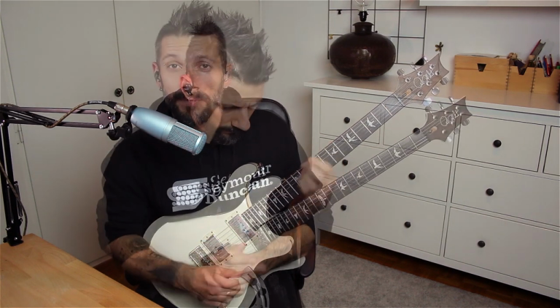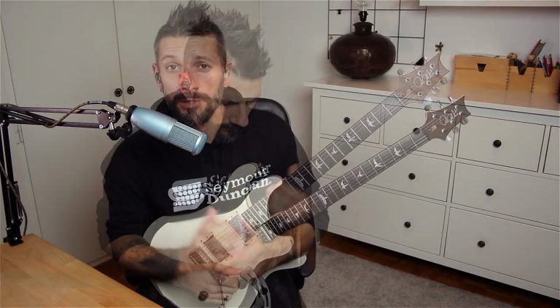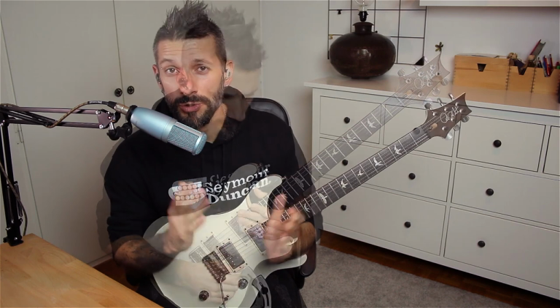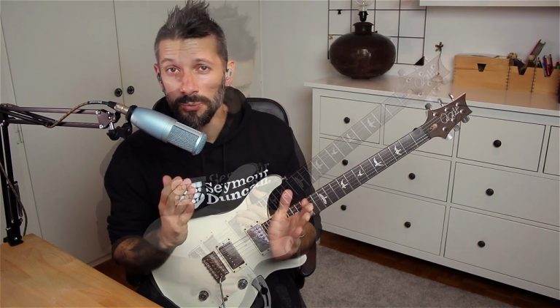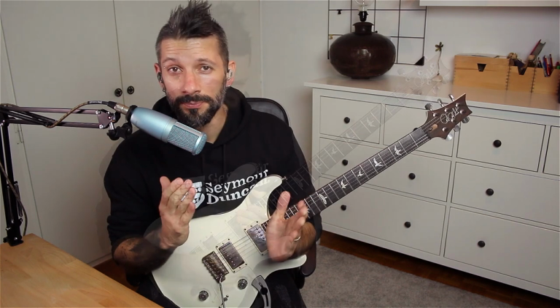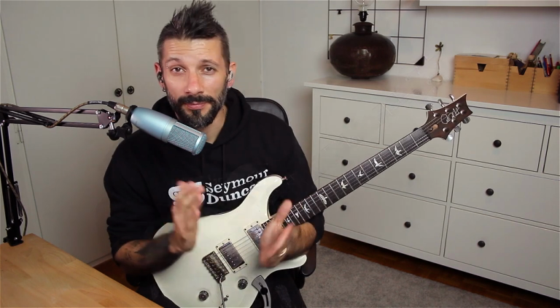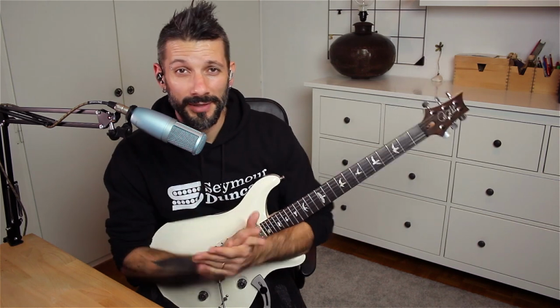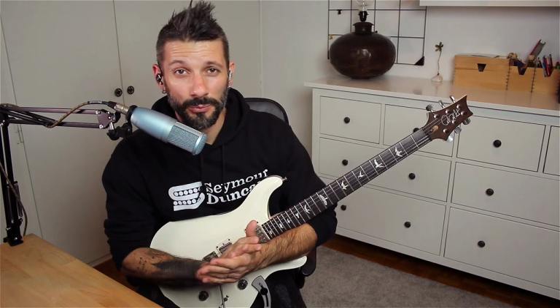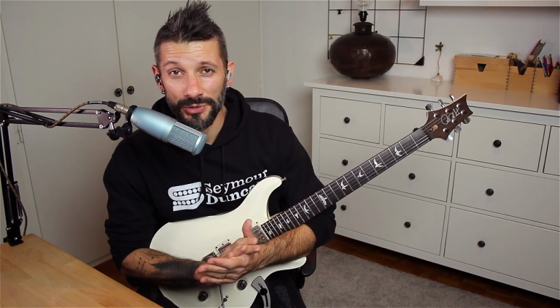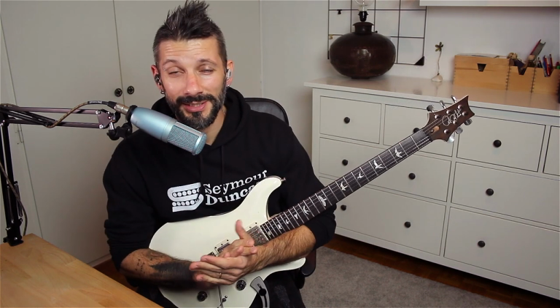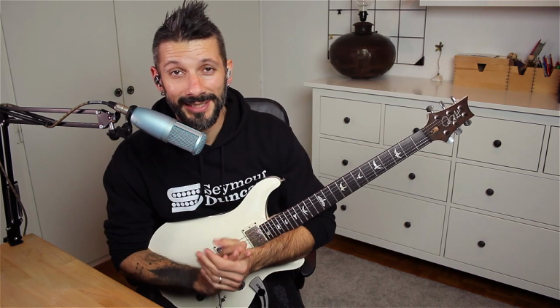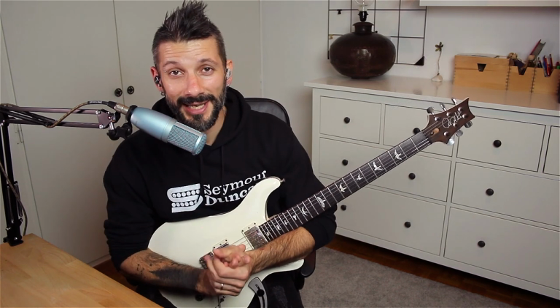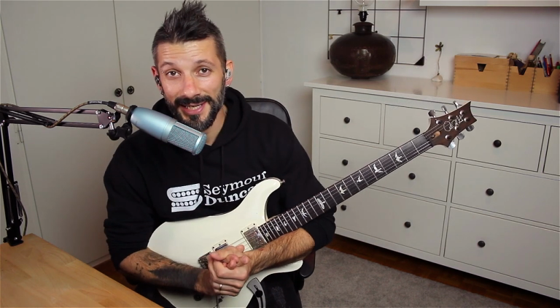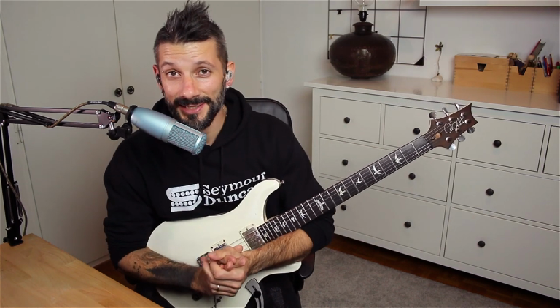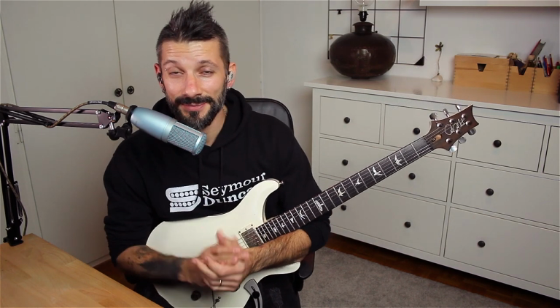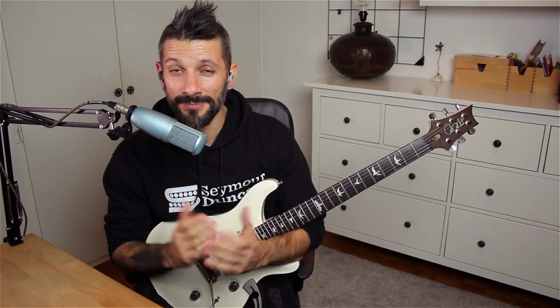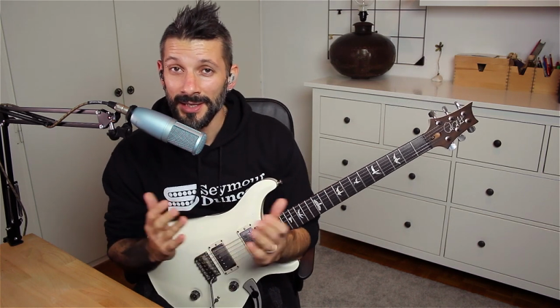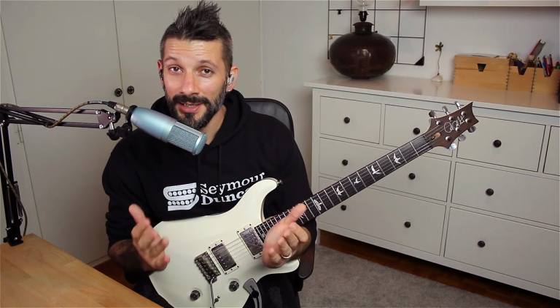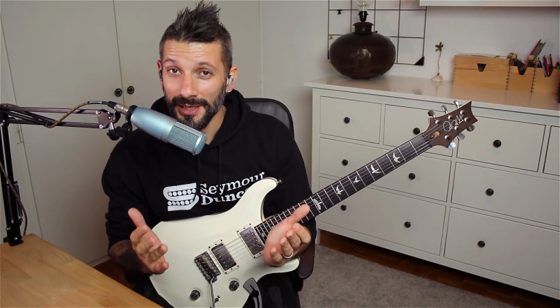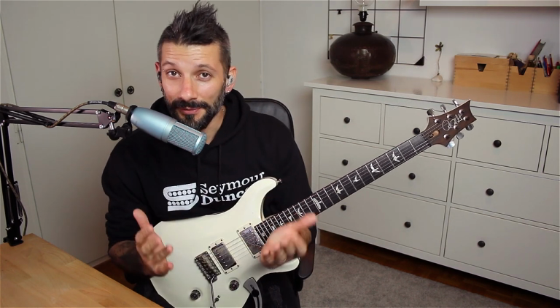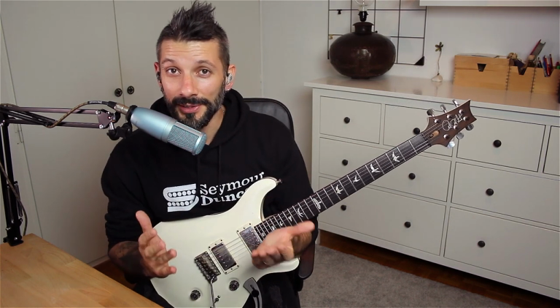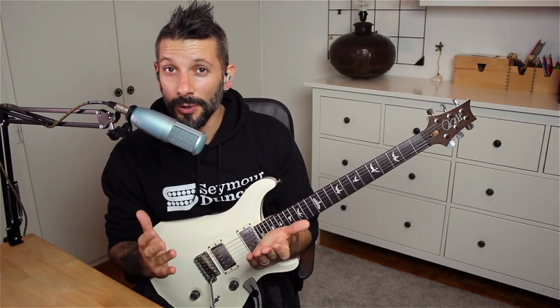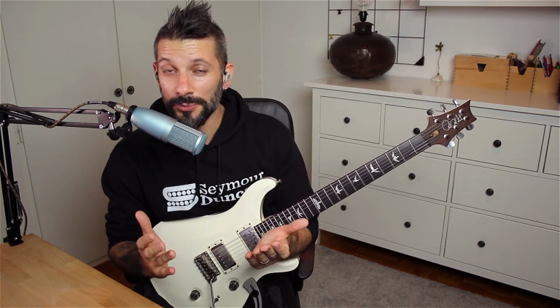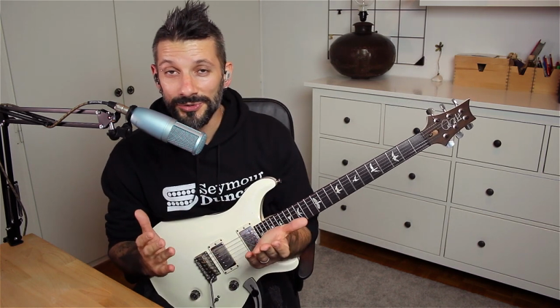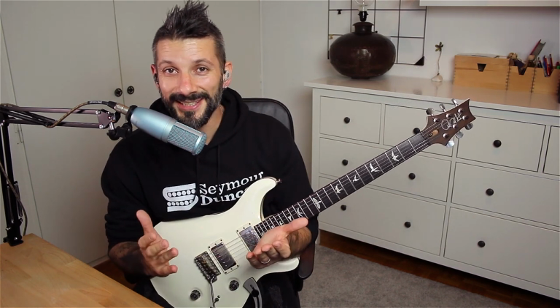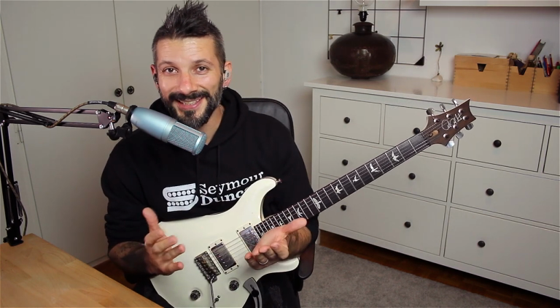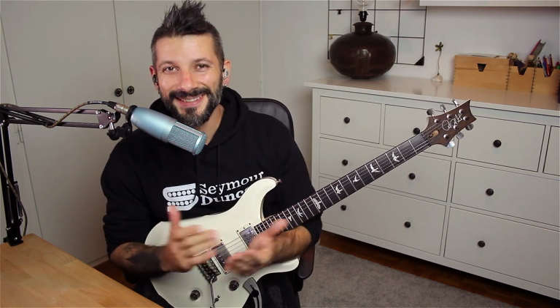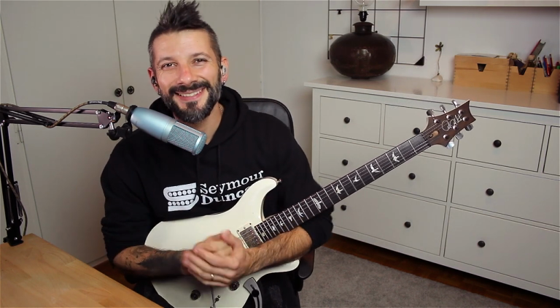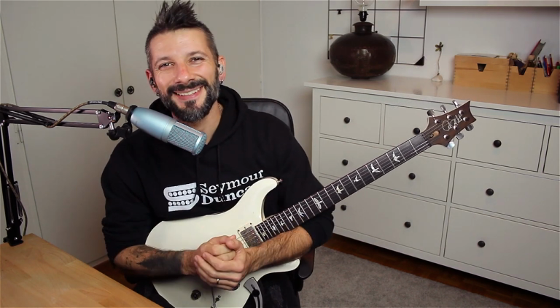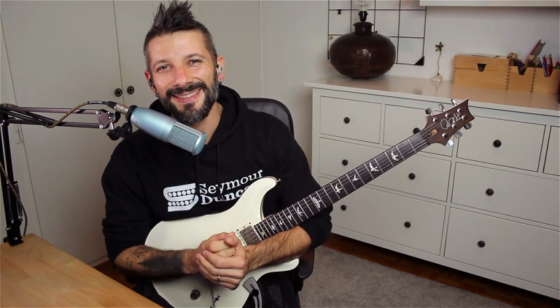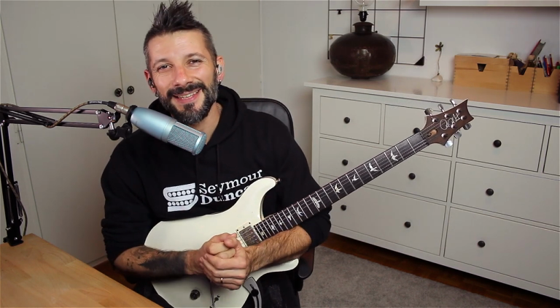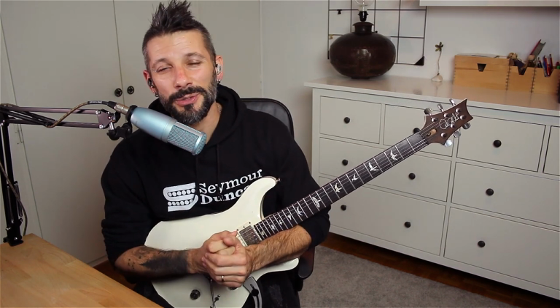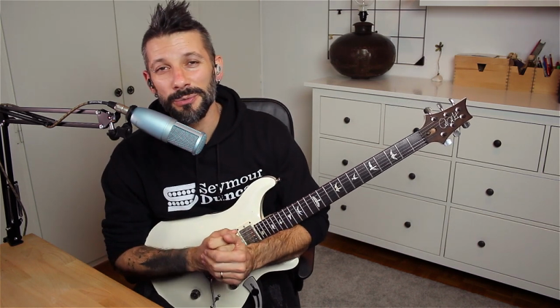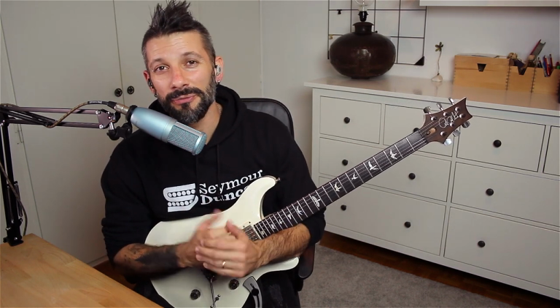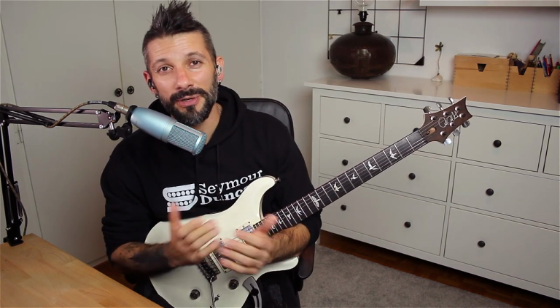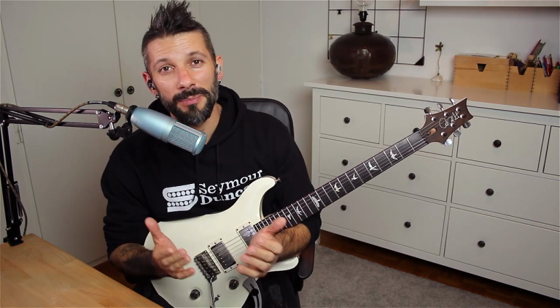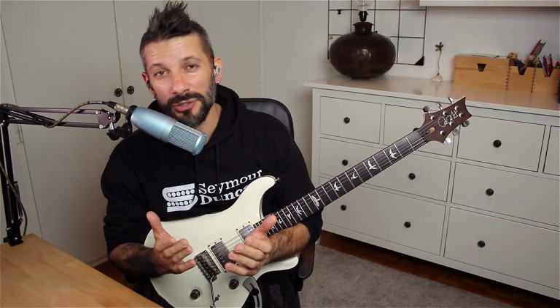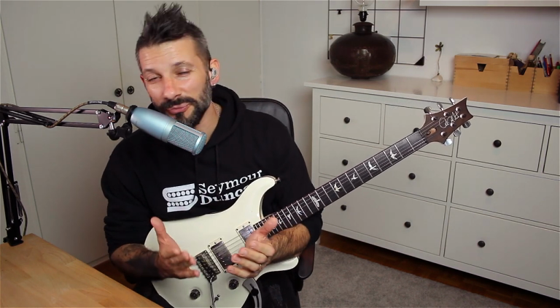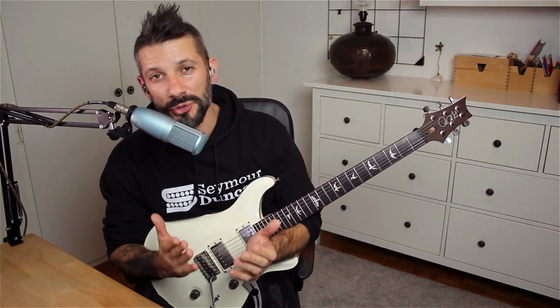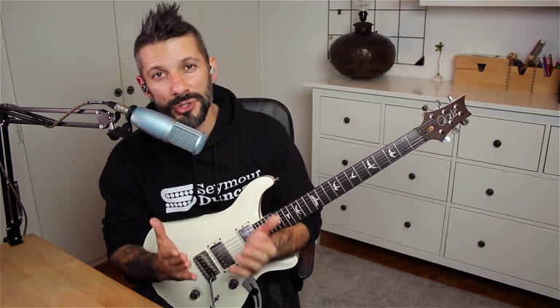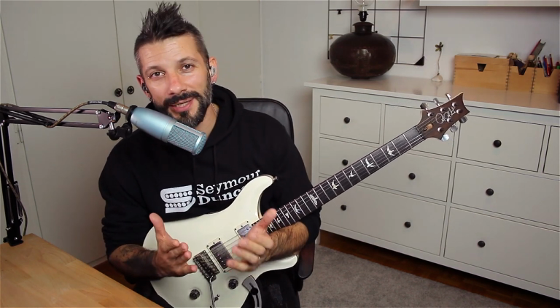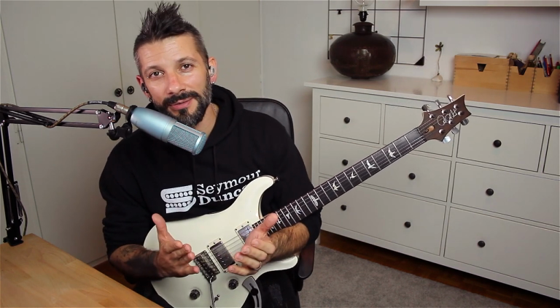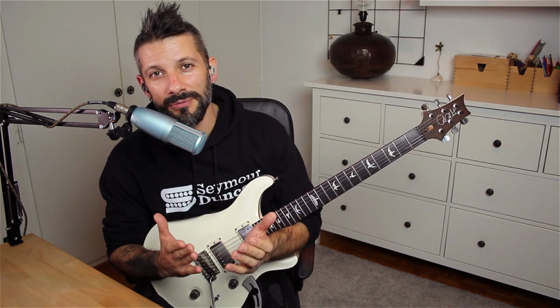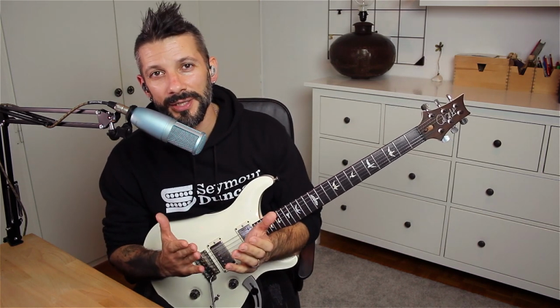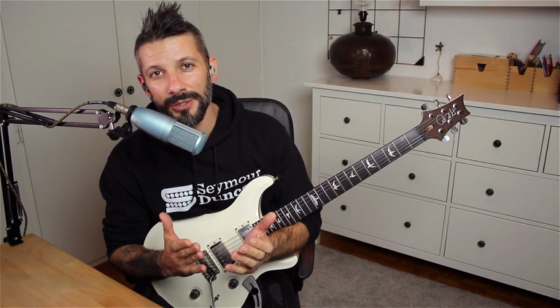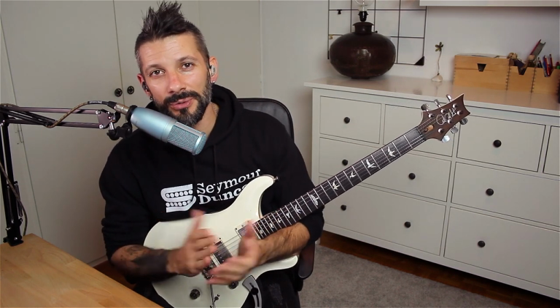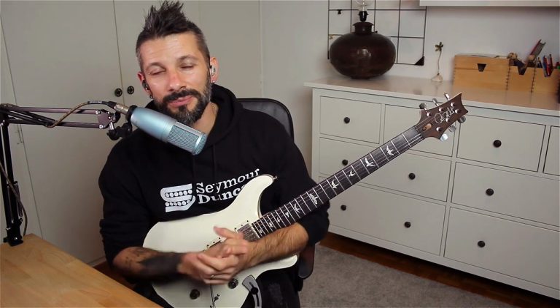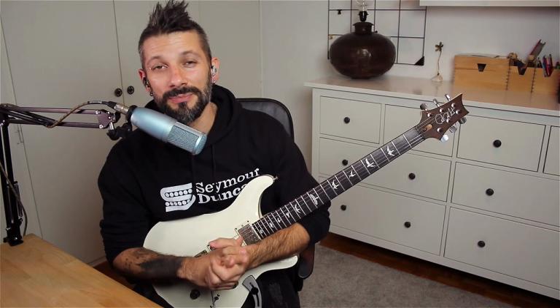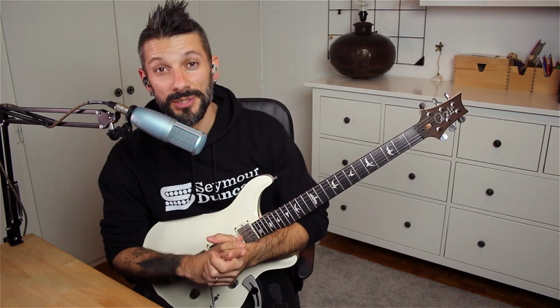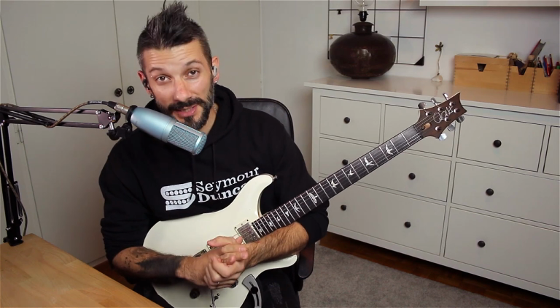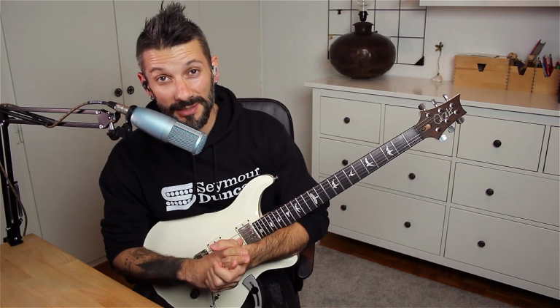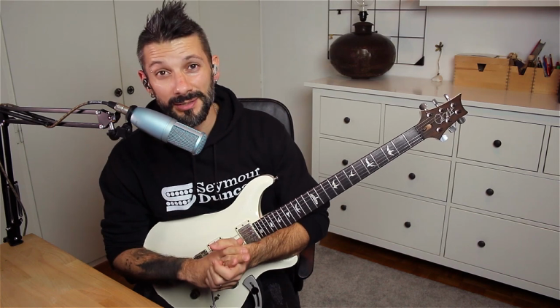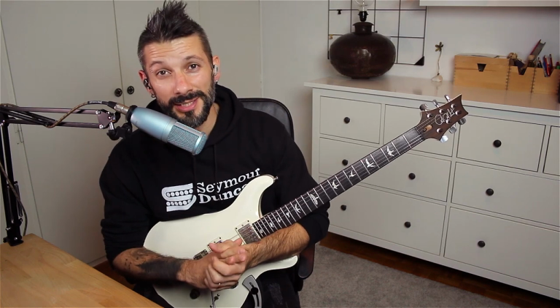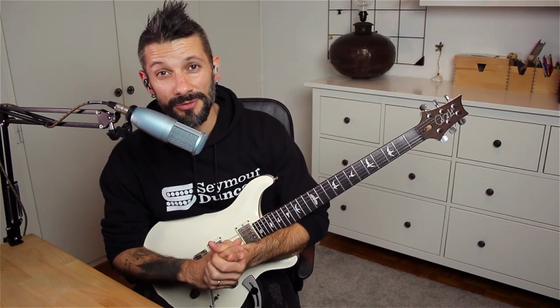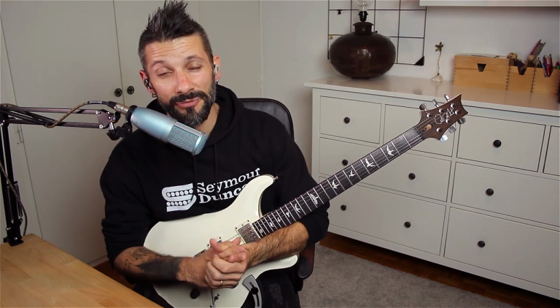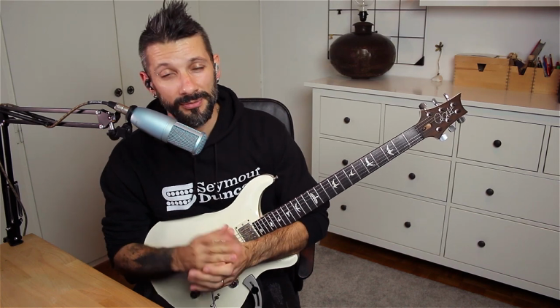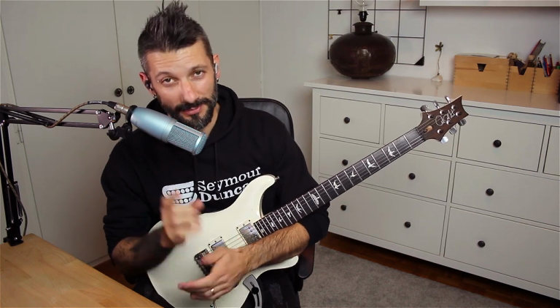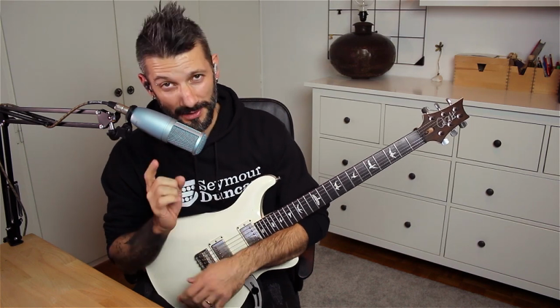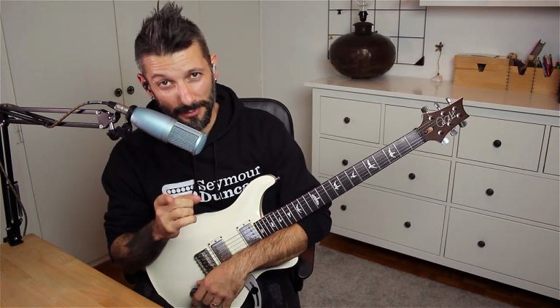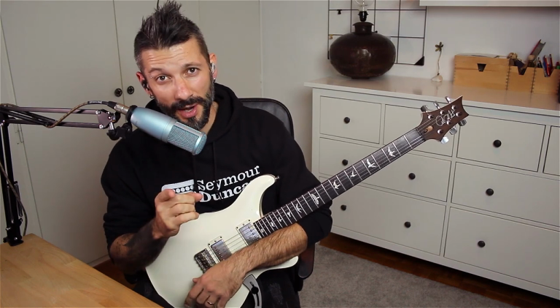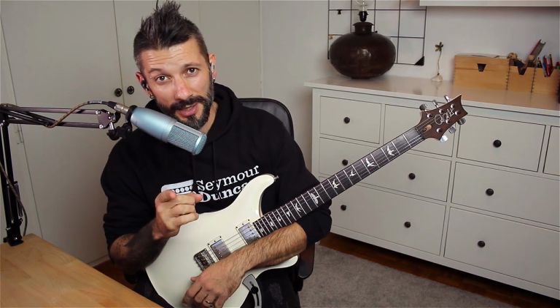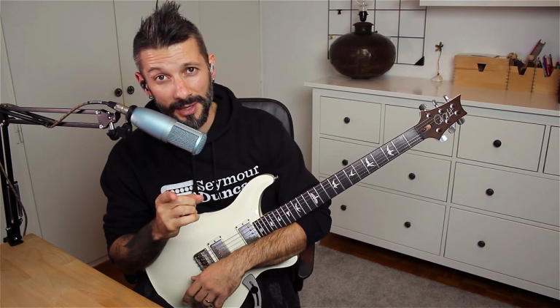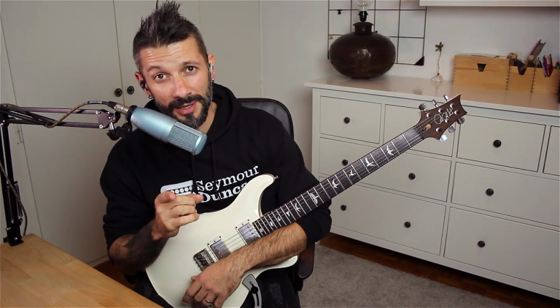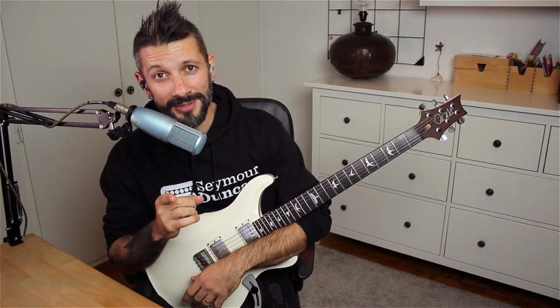So that was the lick, guys. I really hope you dig it. Thank you very much for checking the video. Stay safe and rock on.